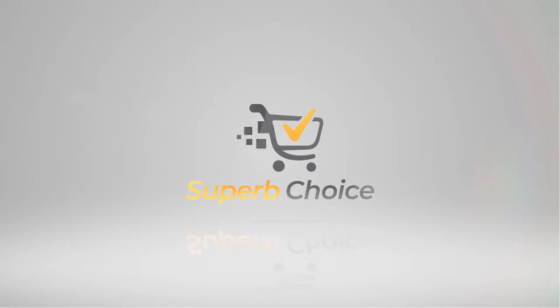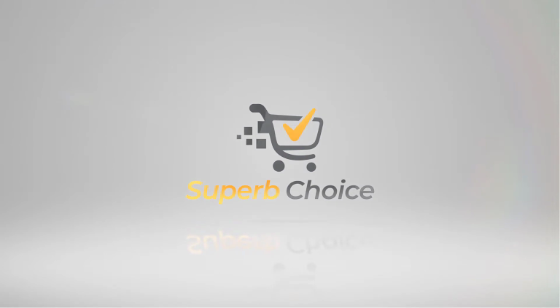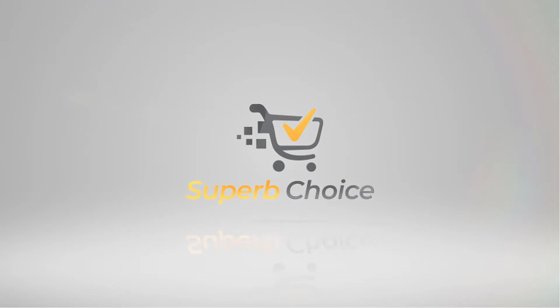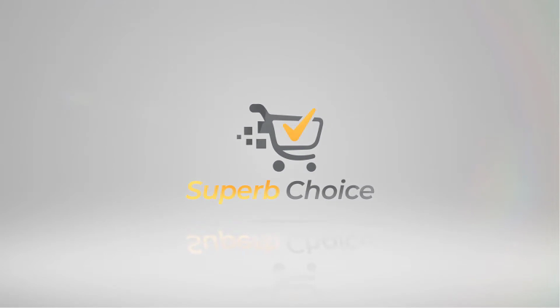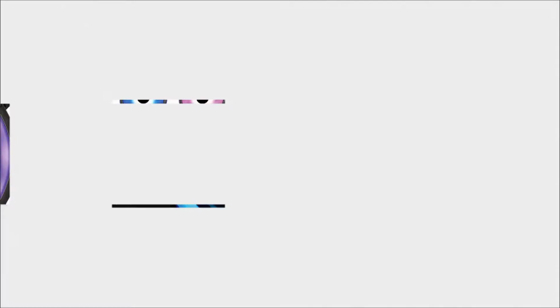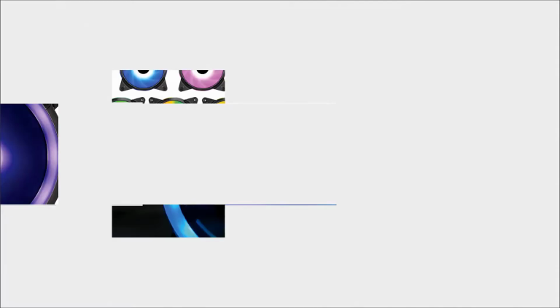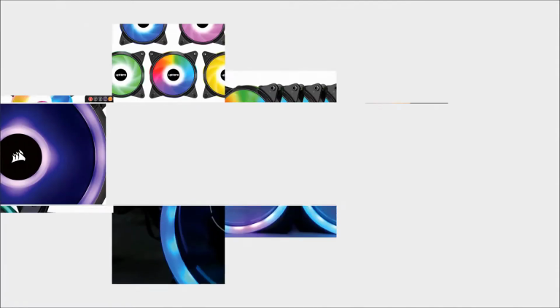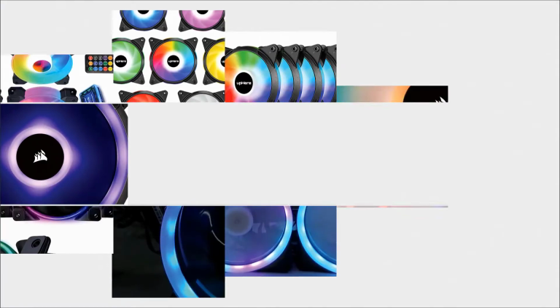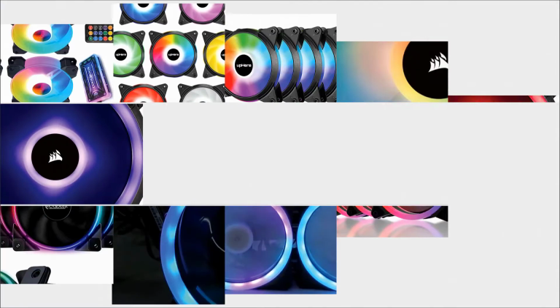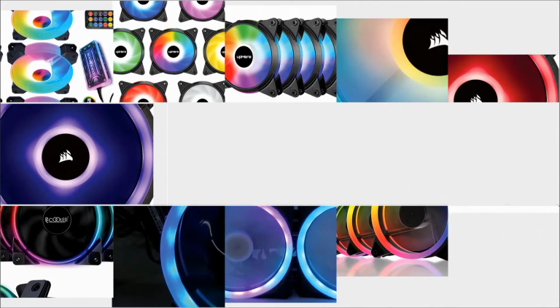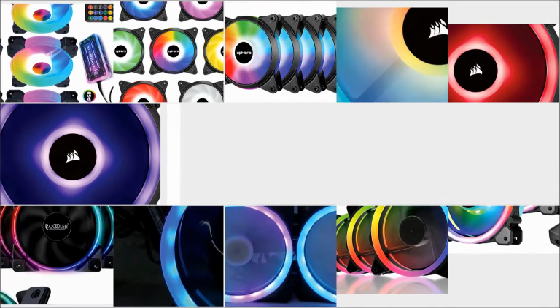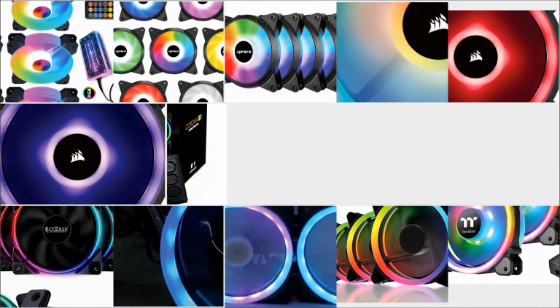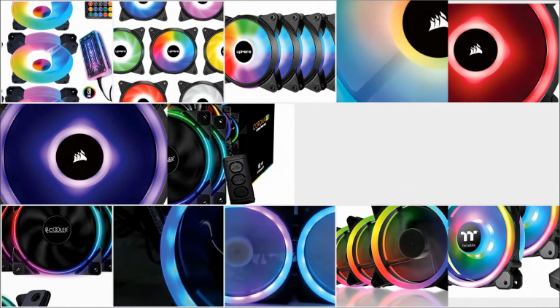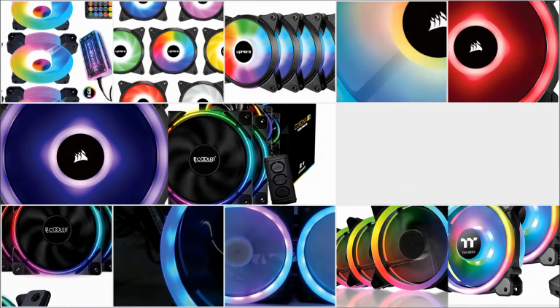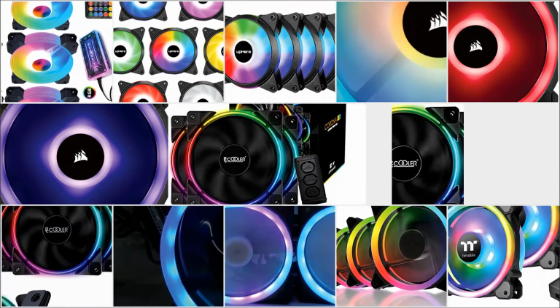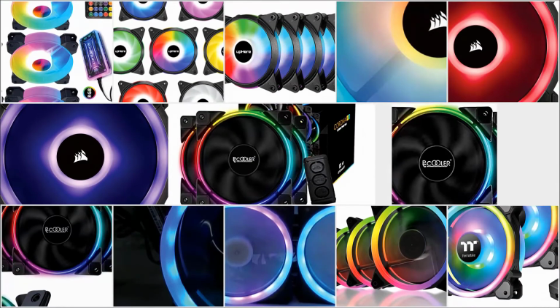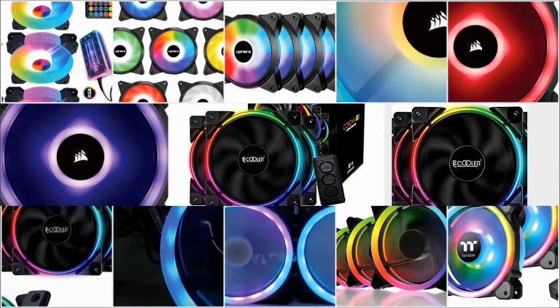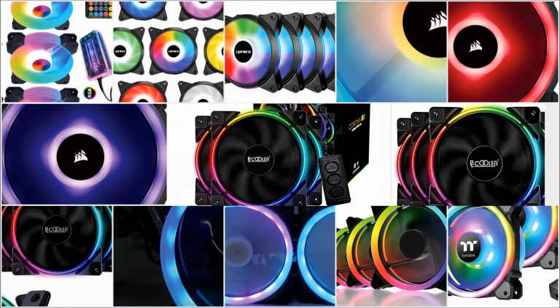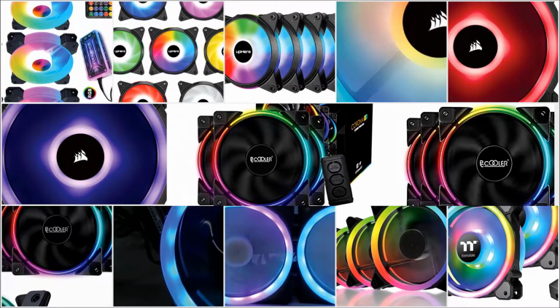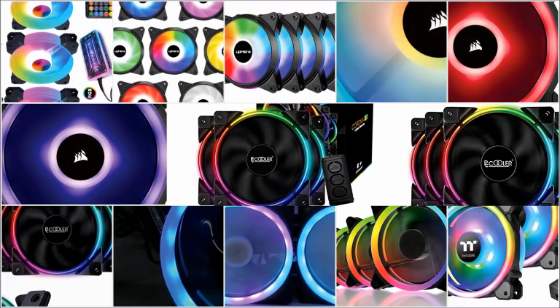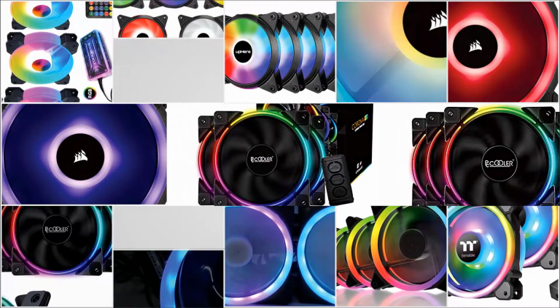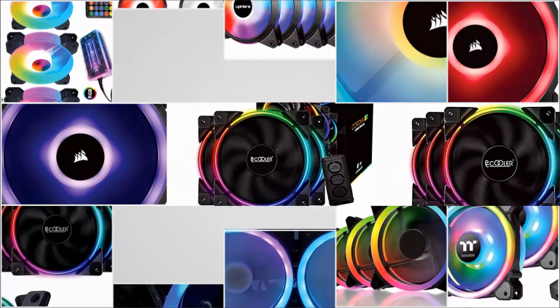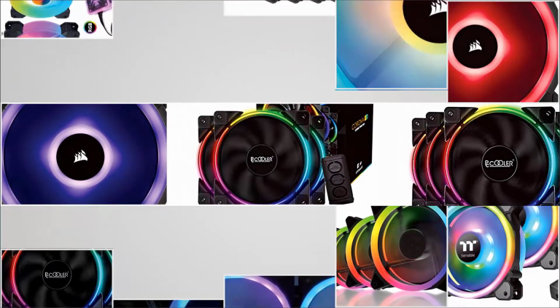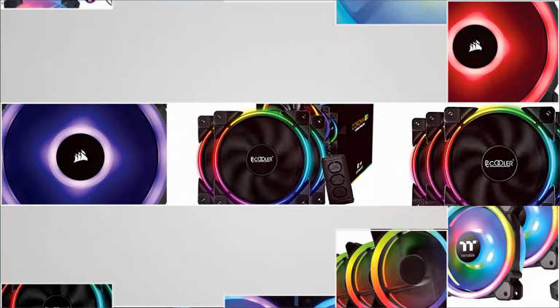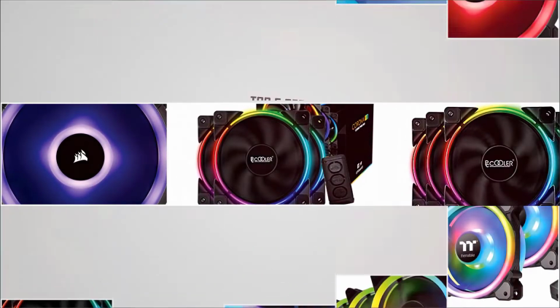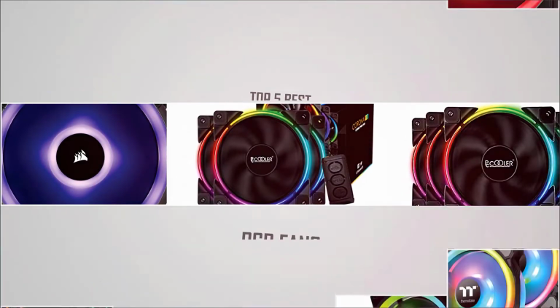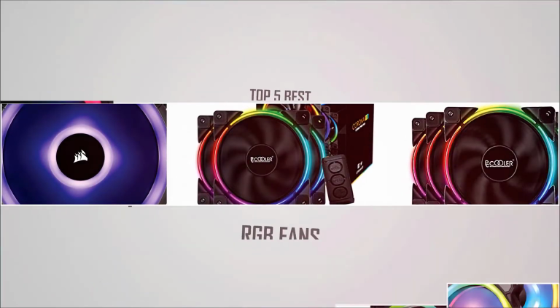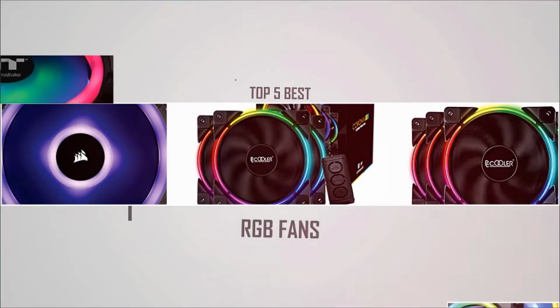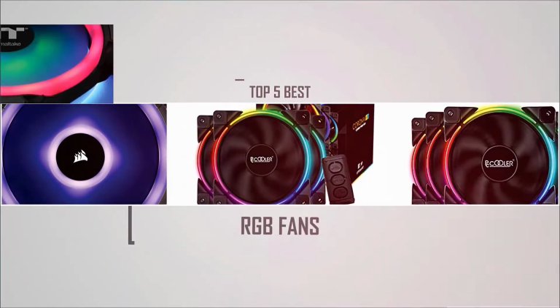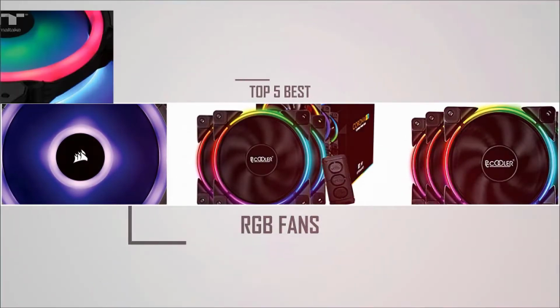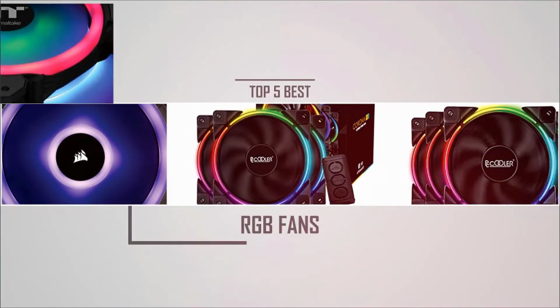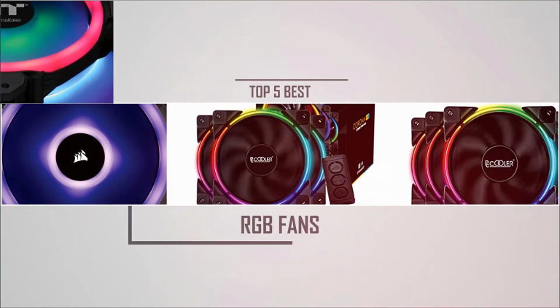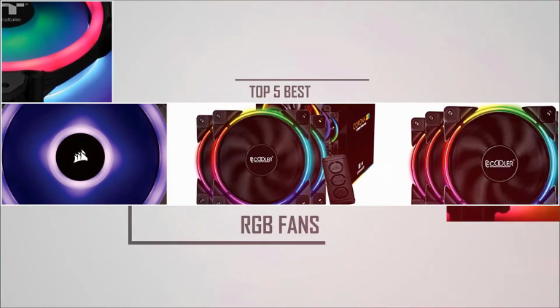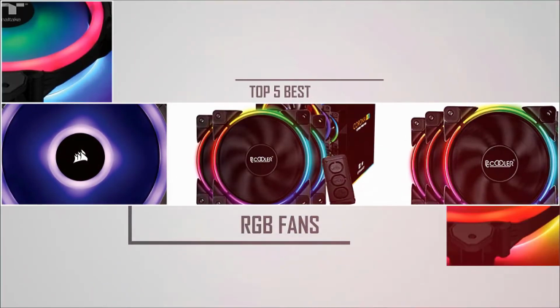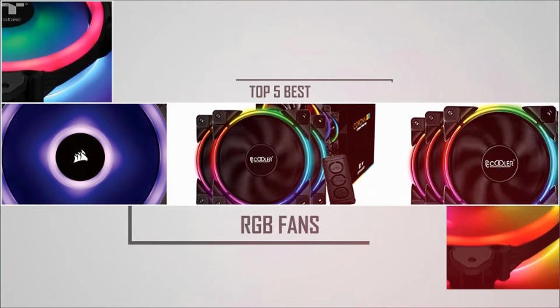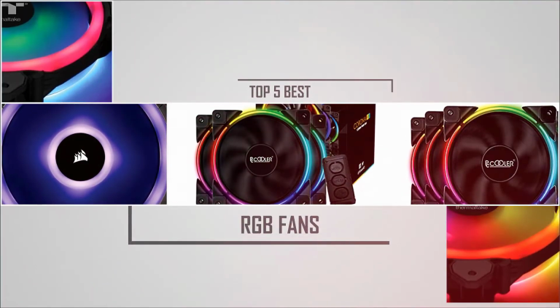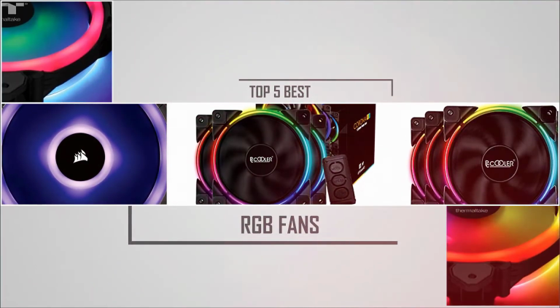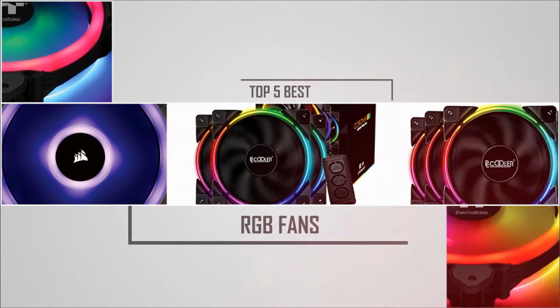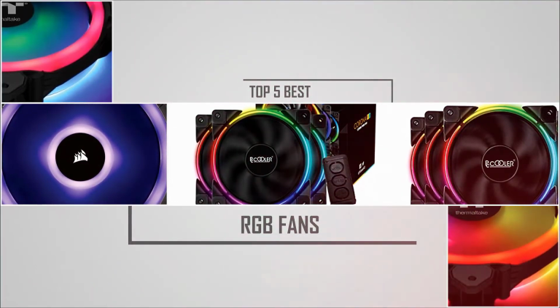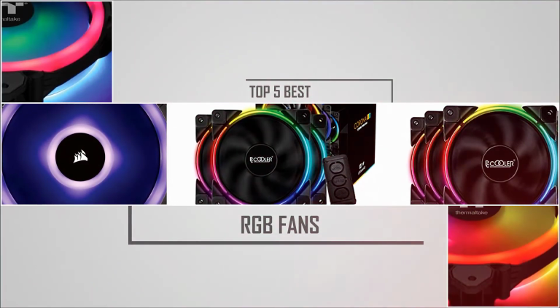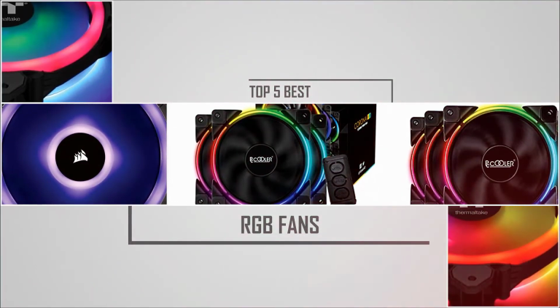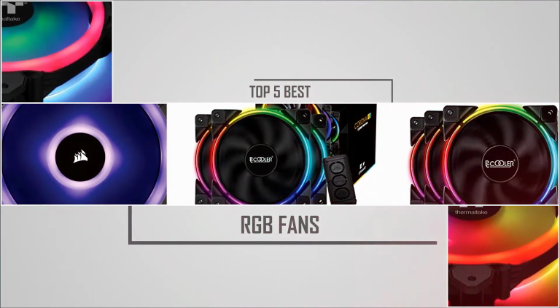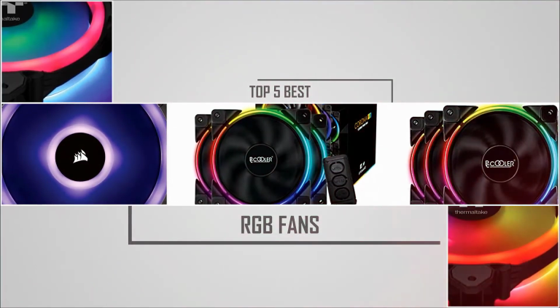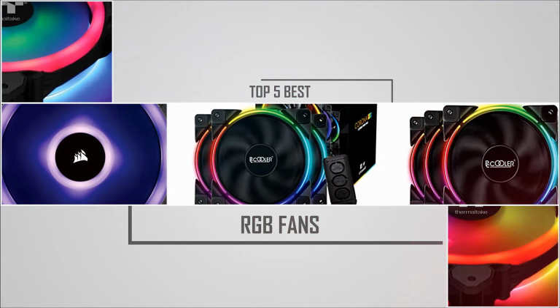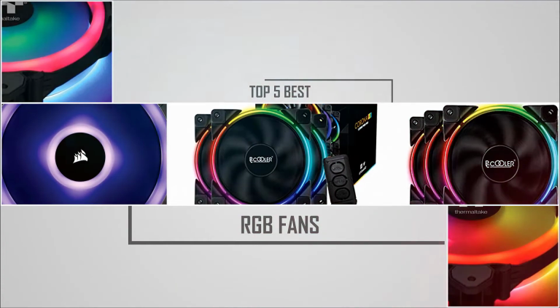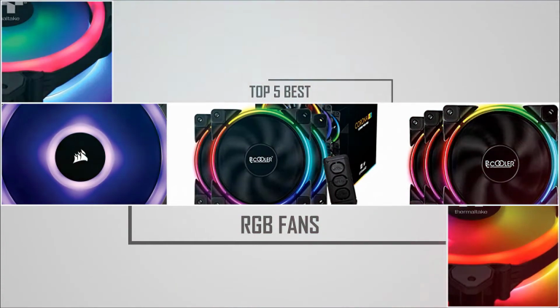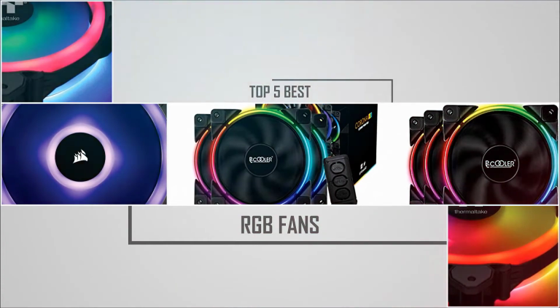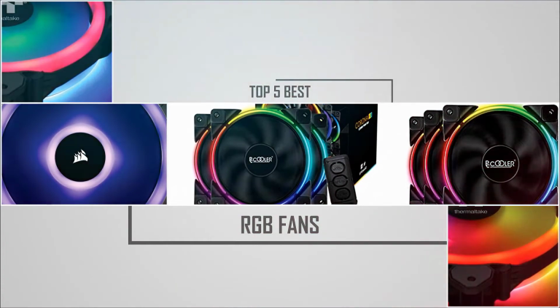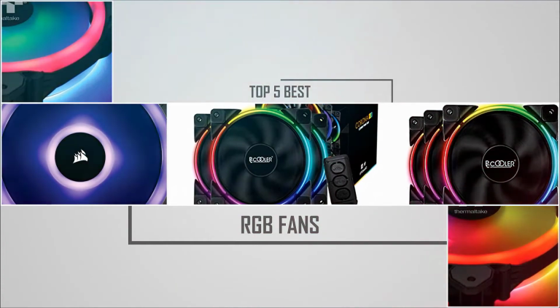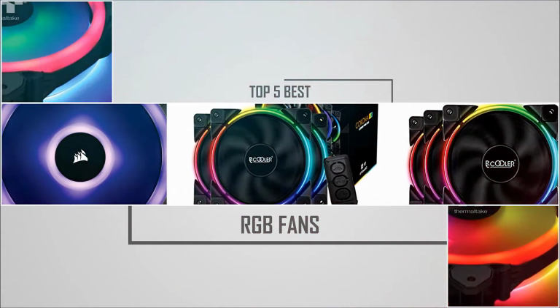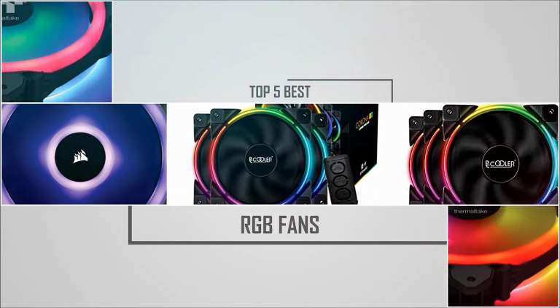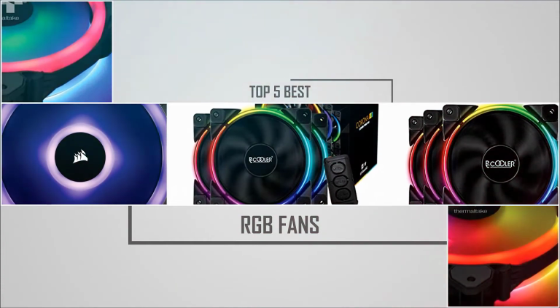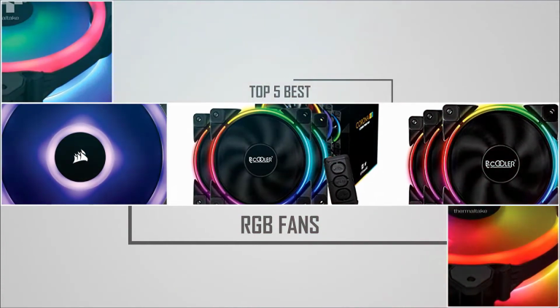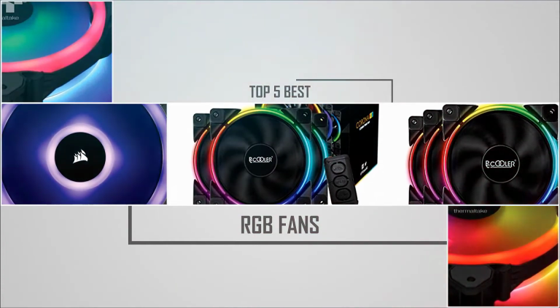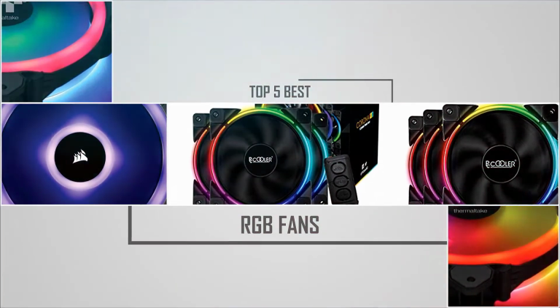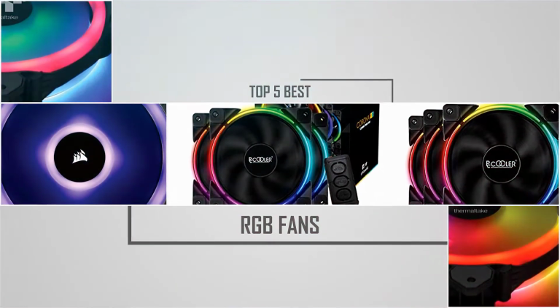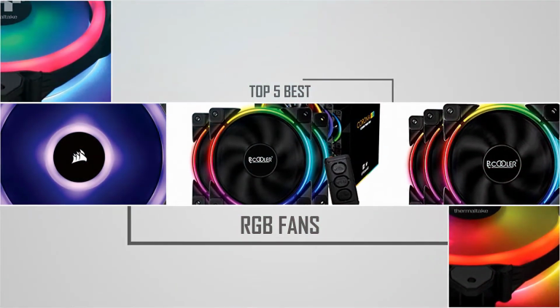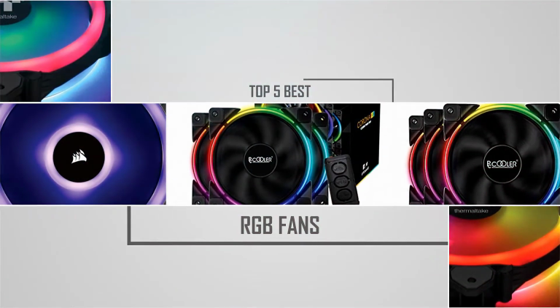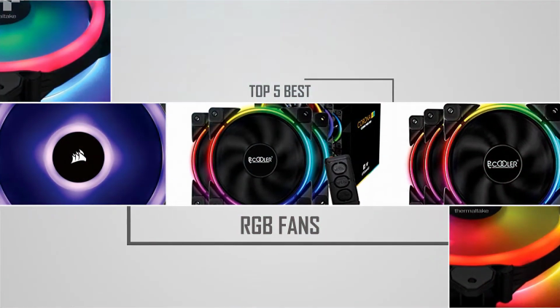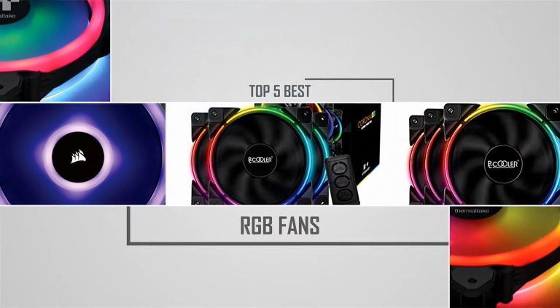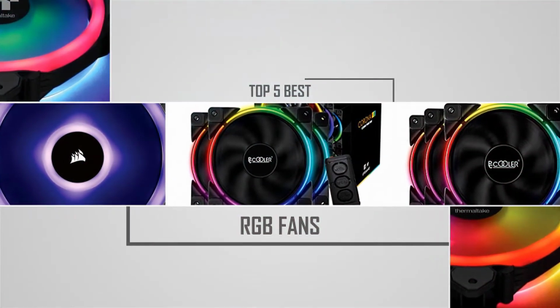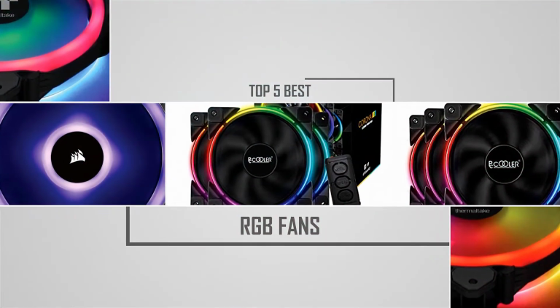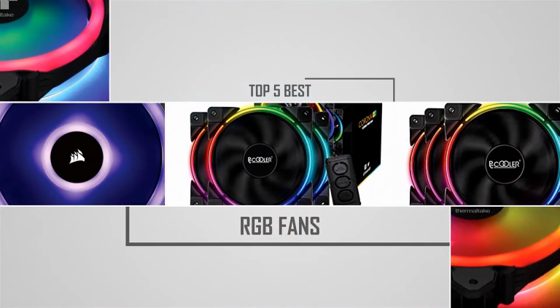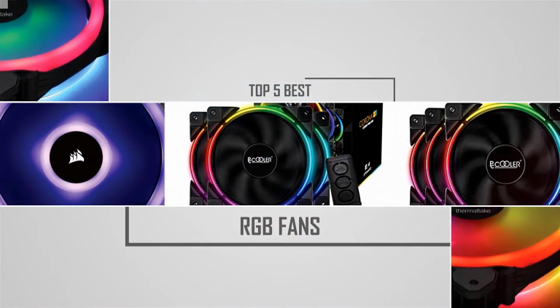If you are looking for the best RGB fans, here is a collection you have got to see. Let's get started.